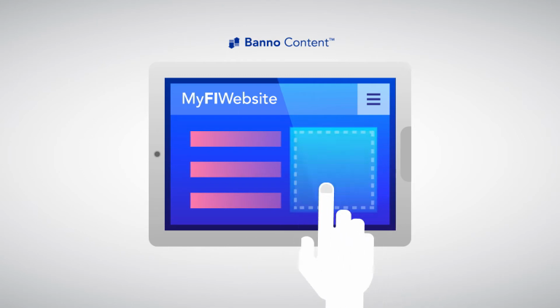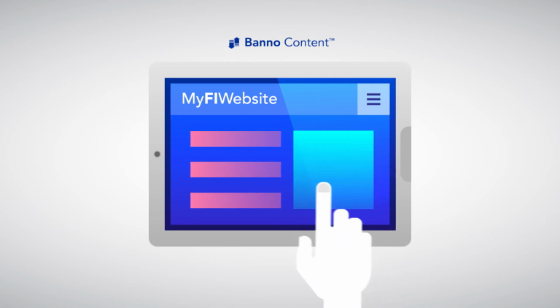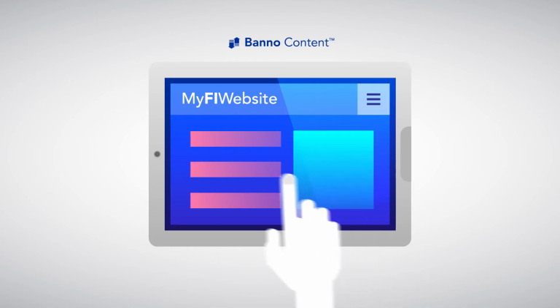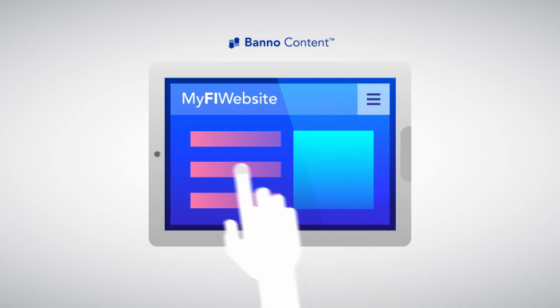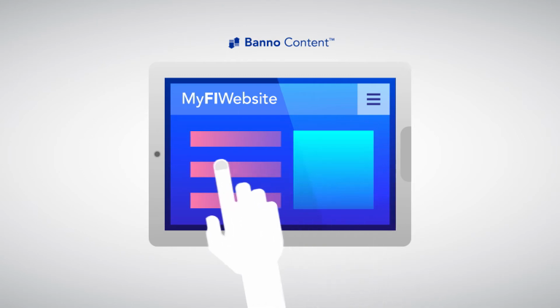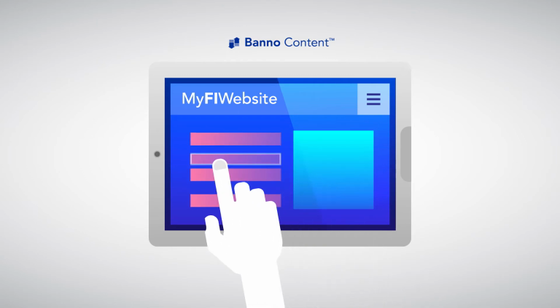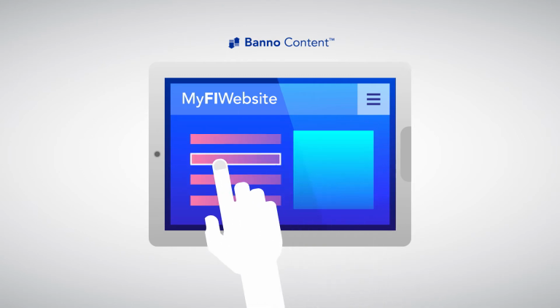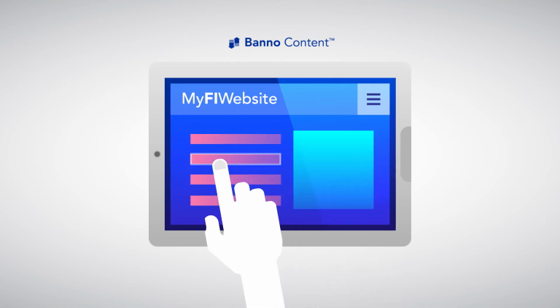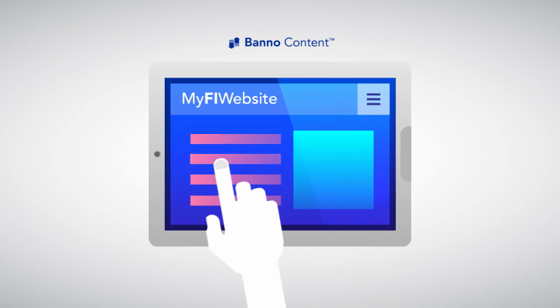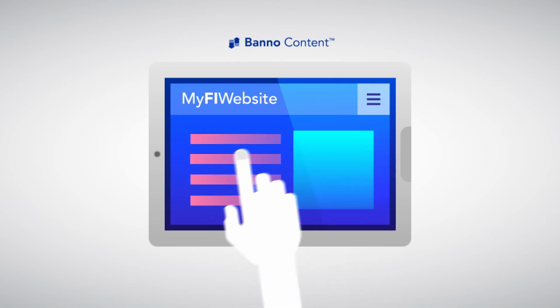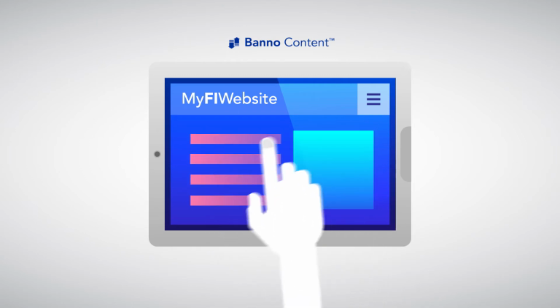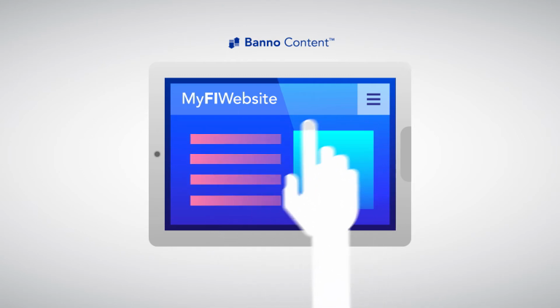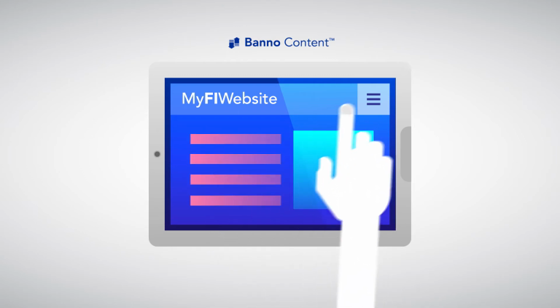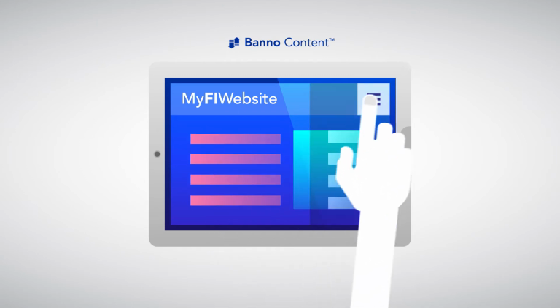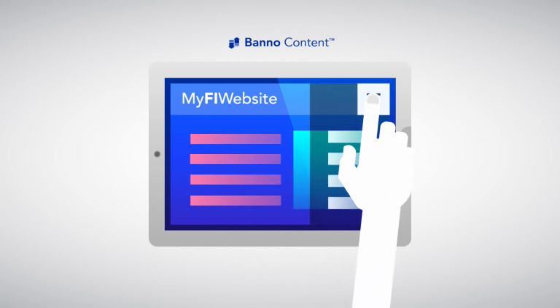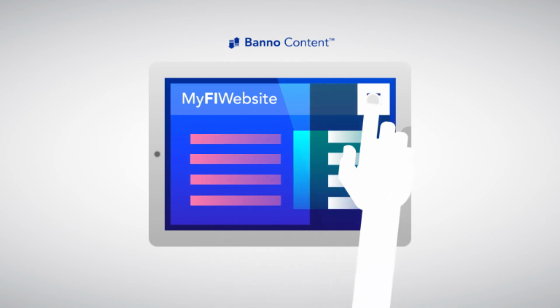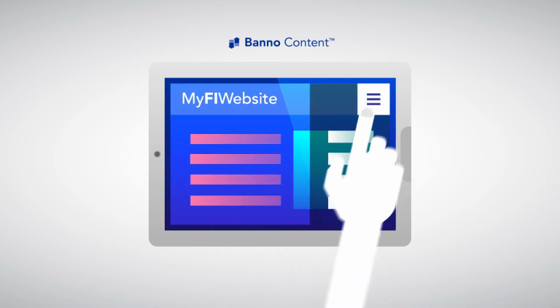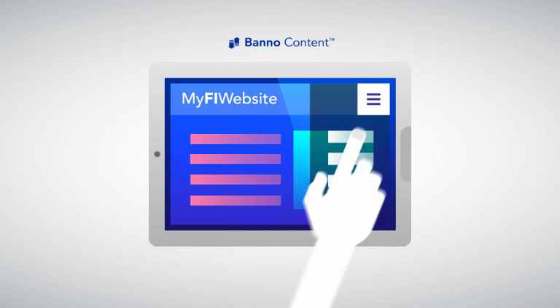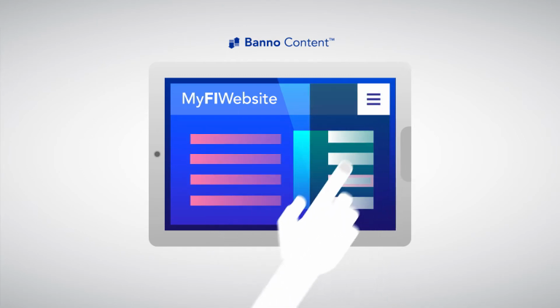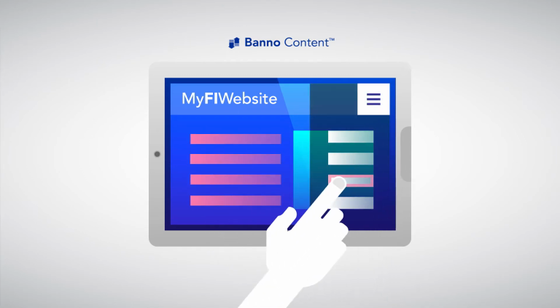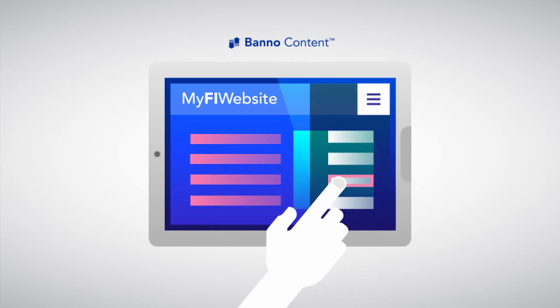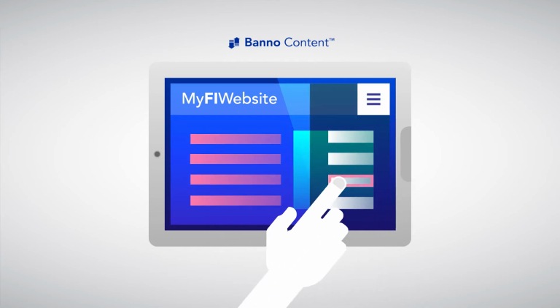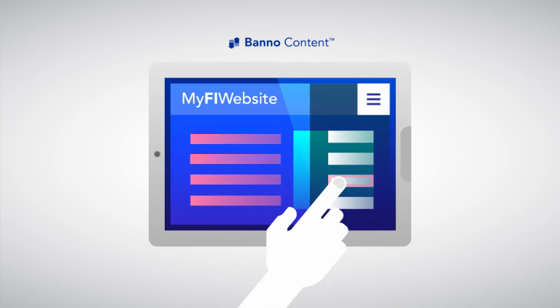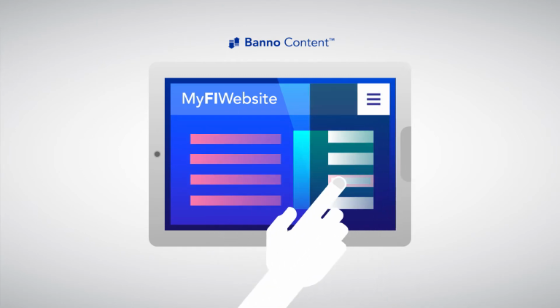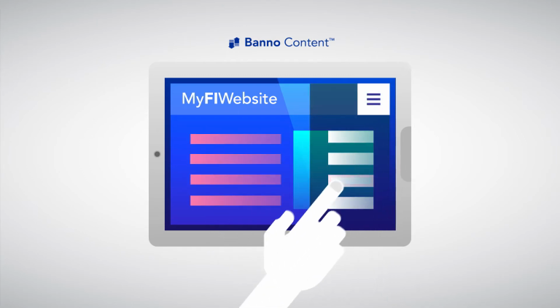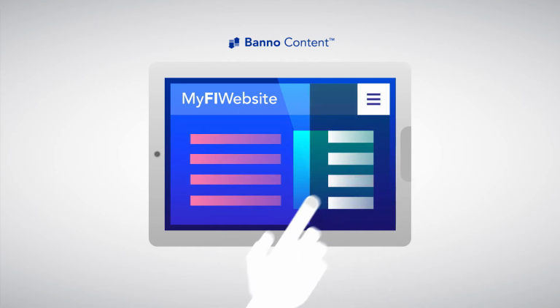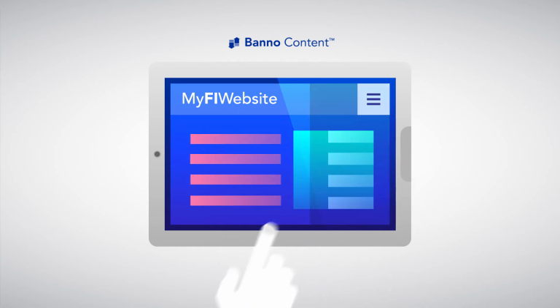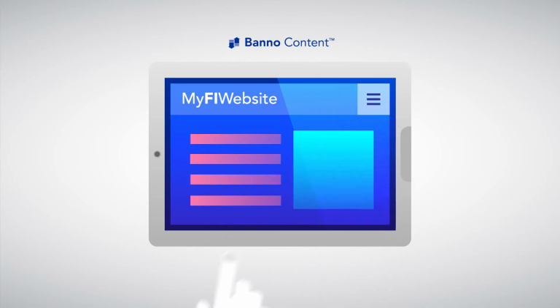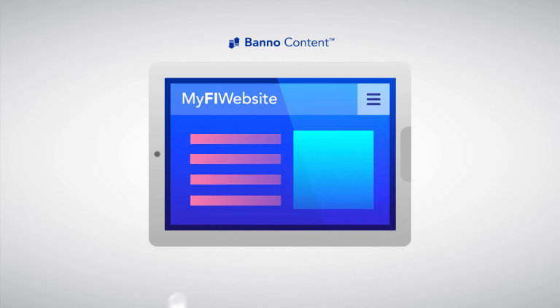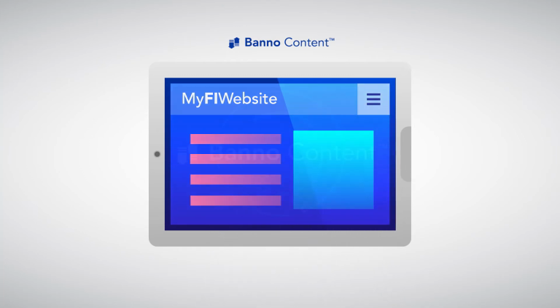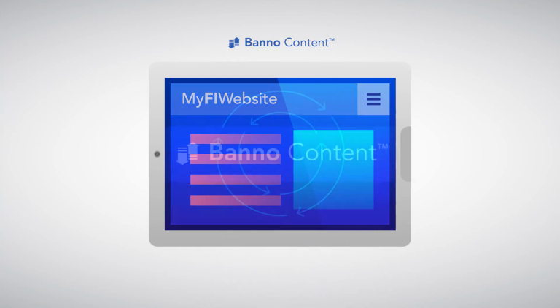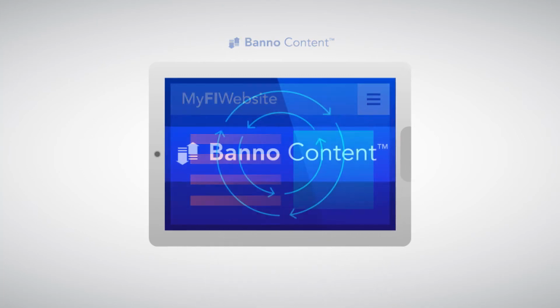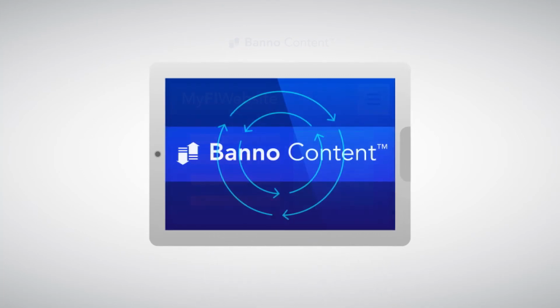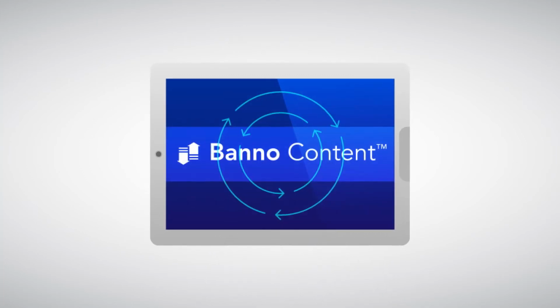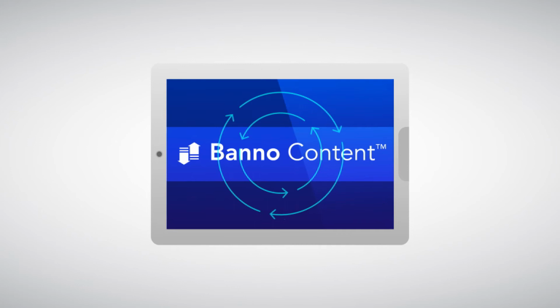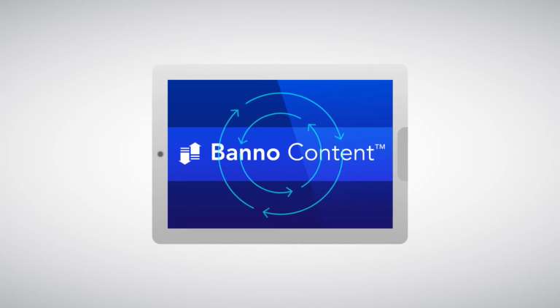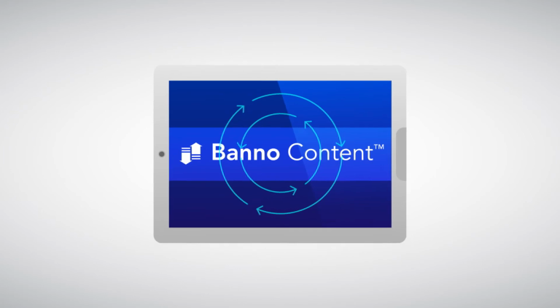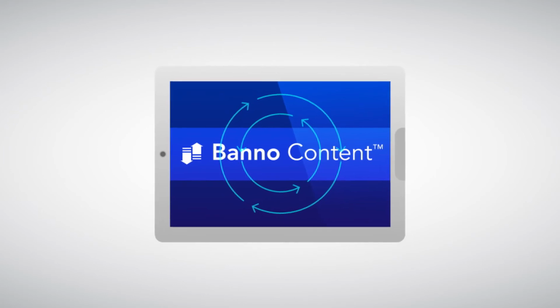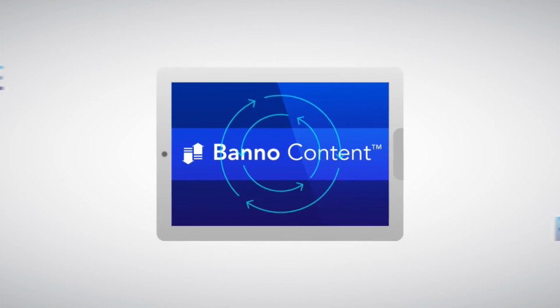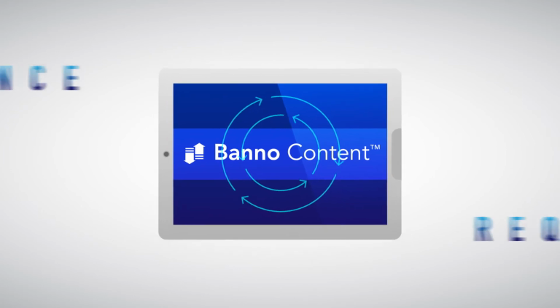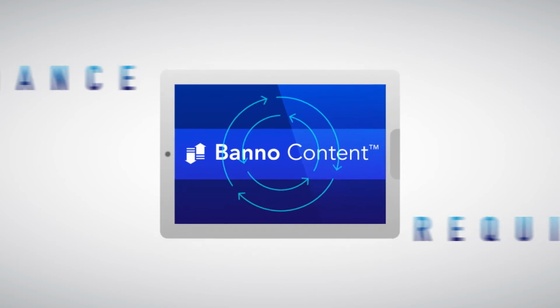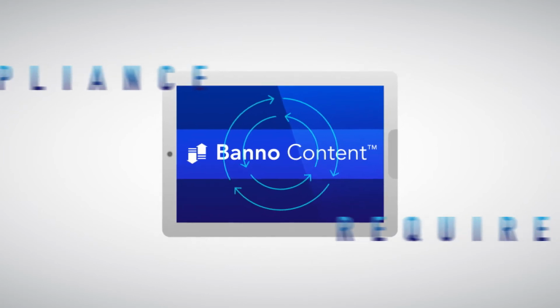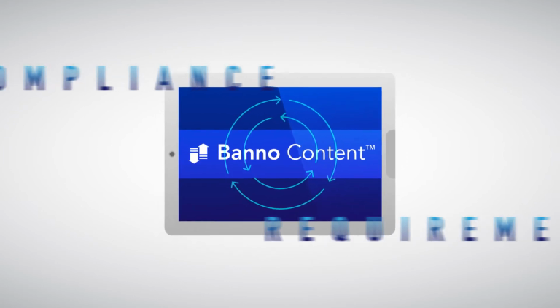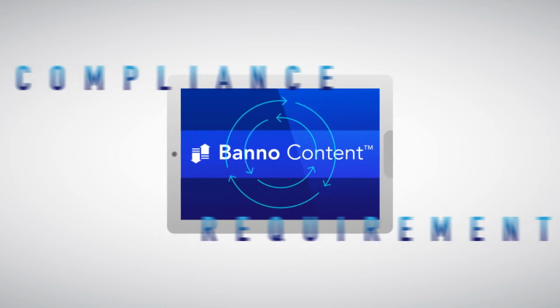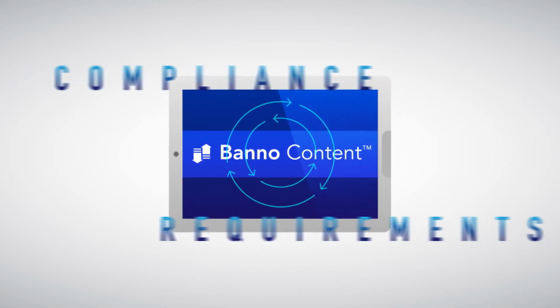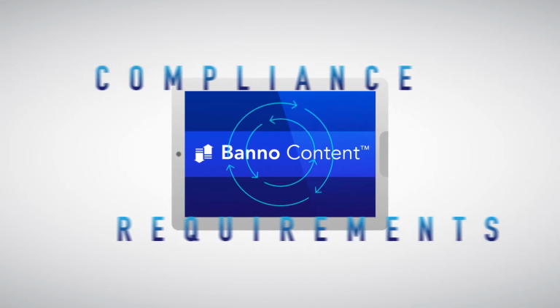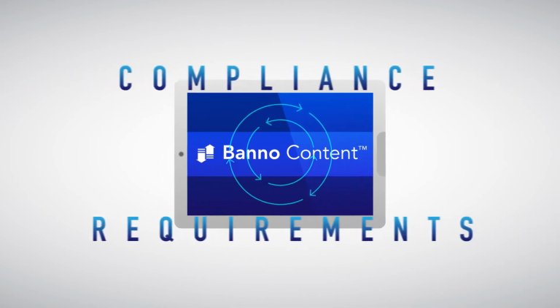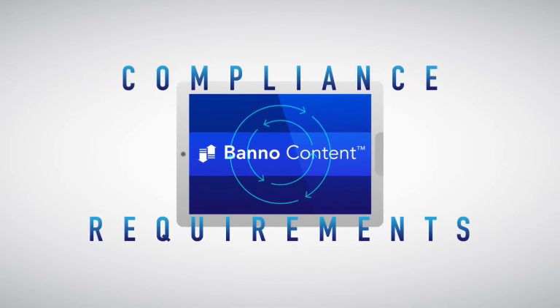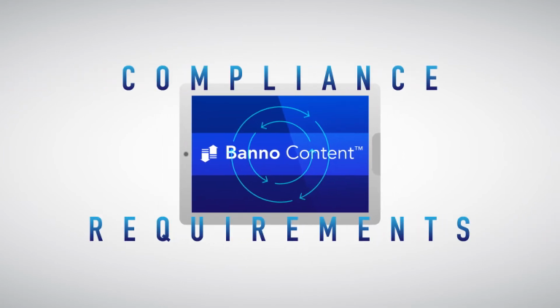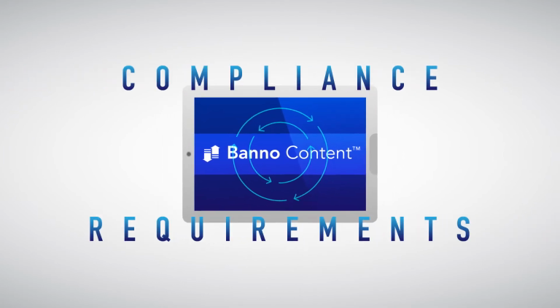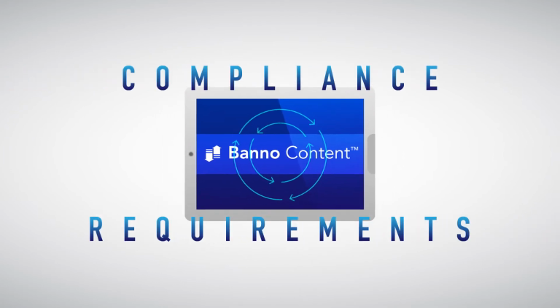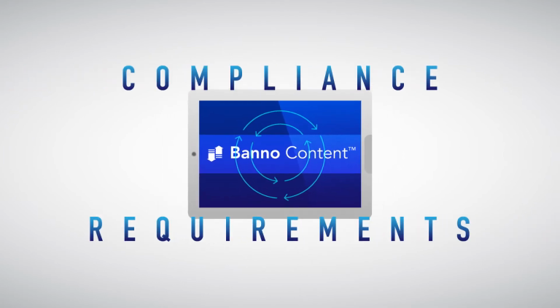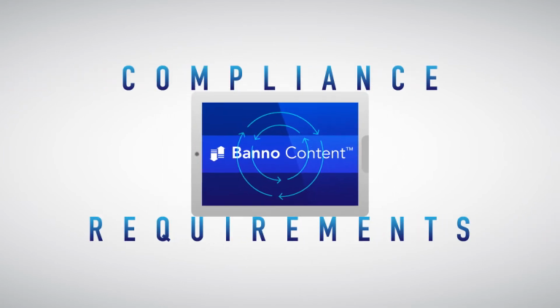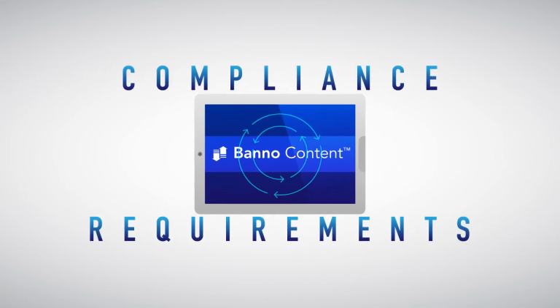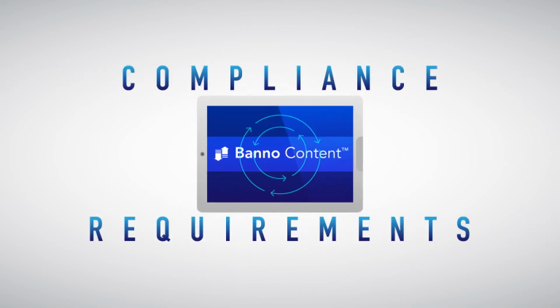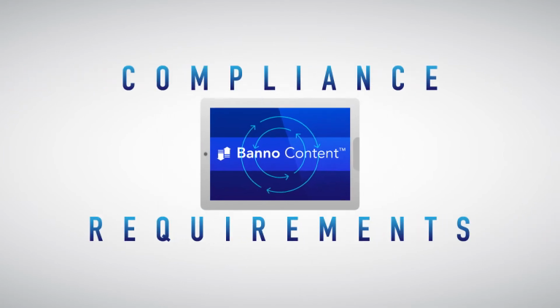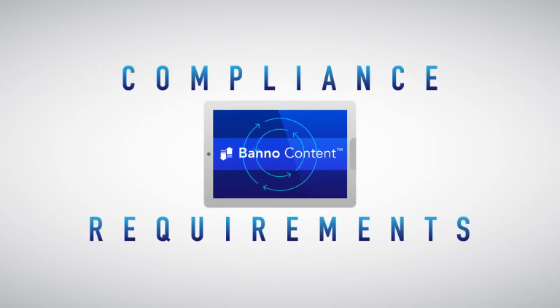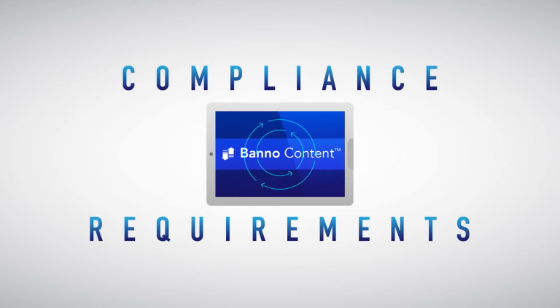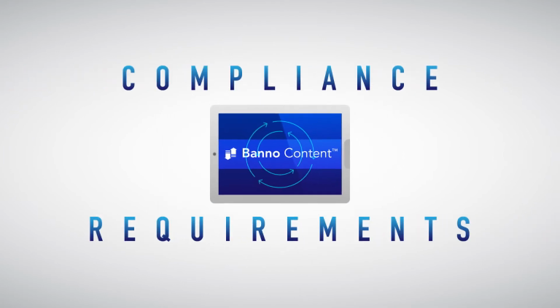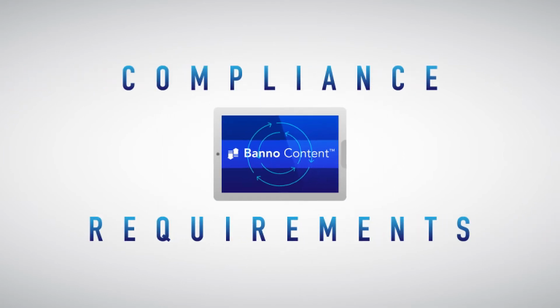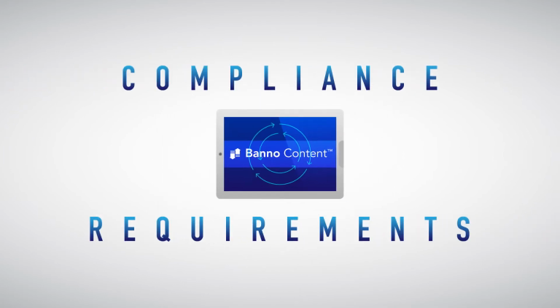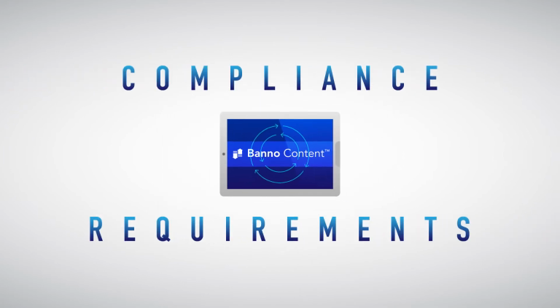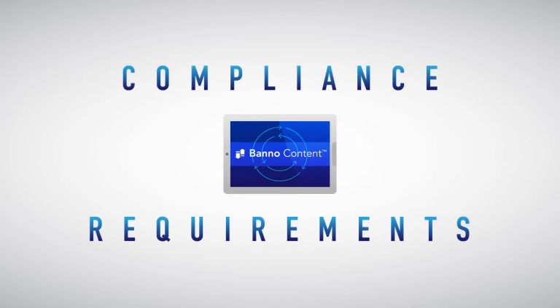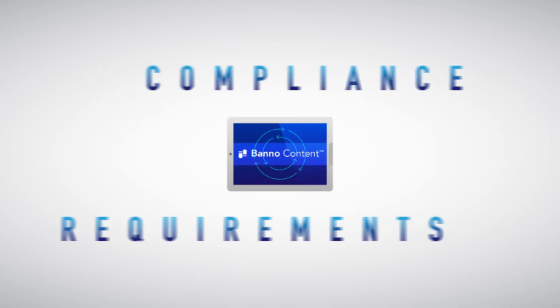You can change images, text, and navigation. Meanwhile, audit and archive capabilities handle compliance requirements.